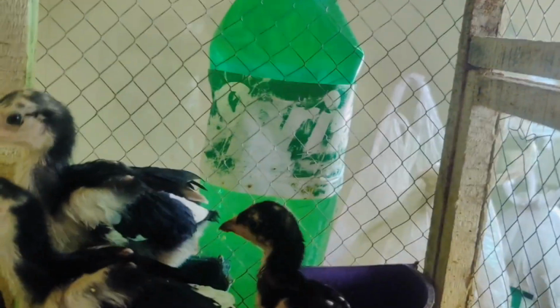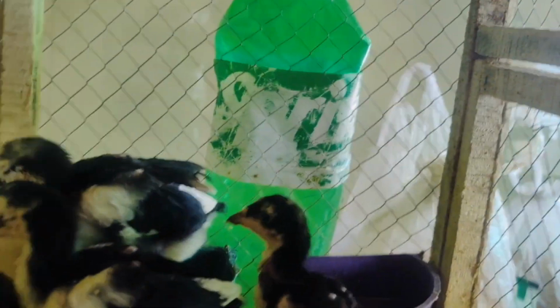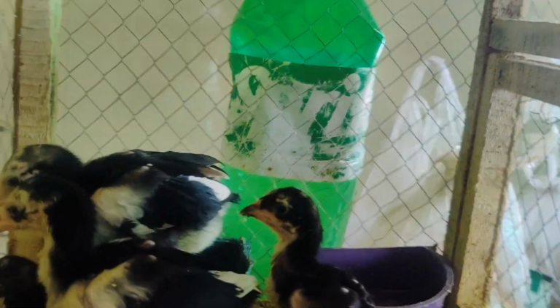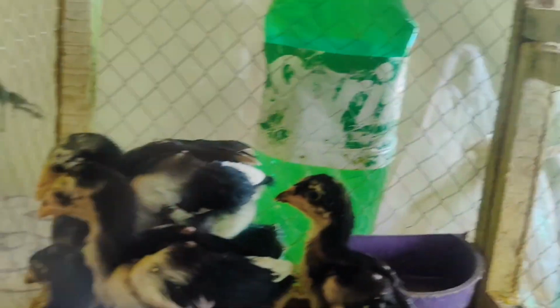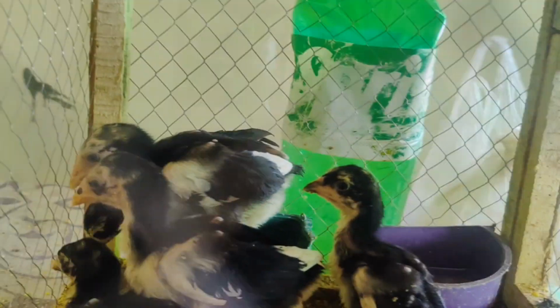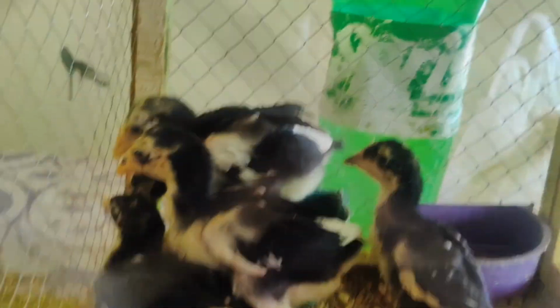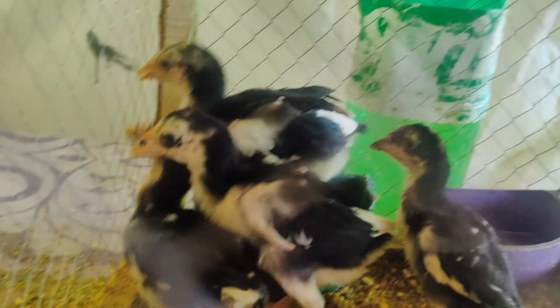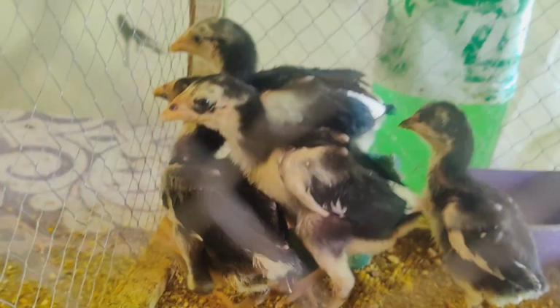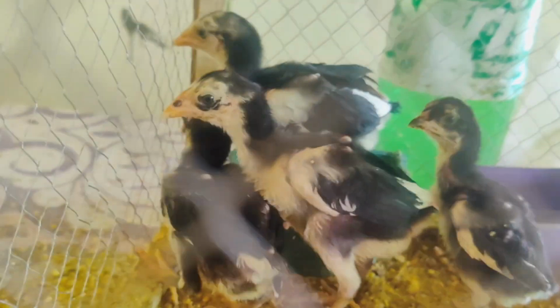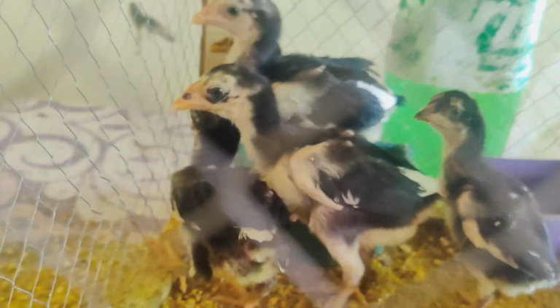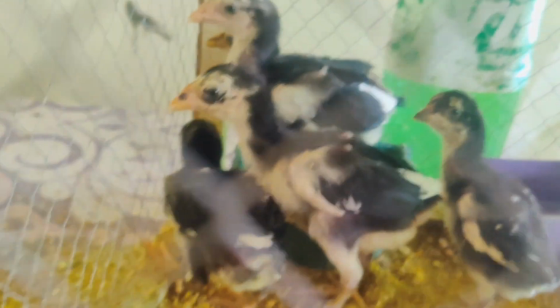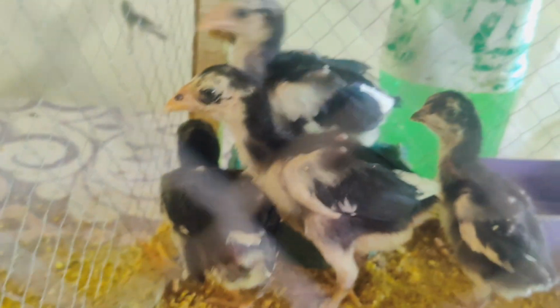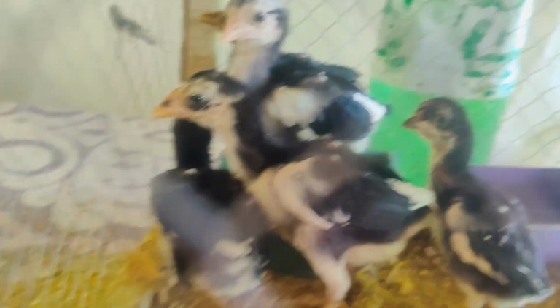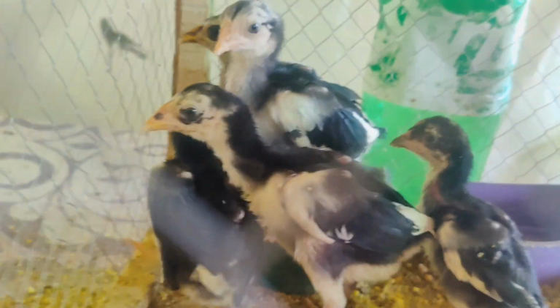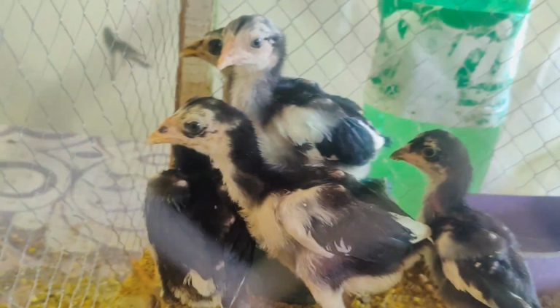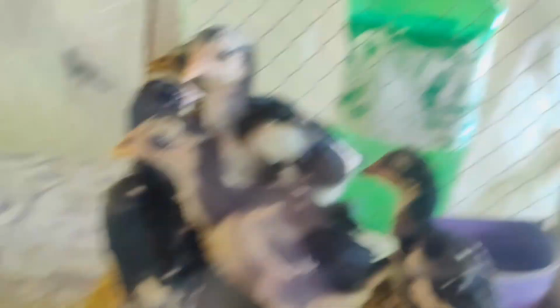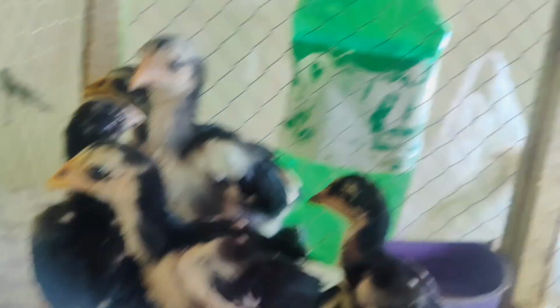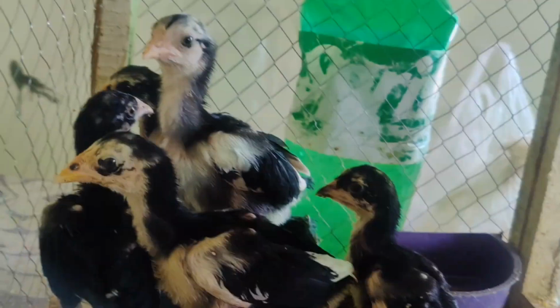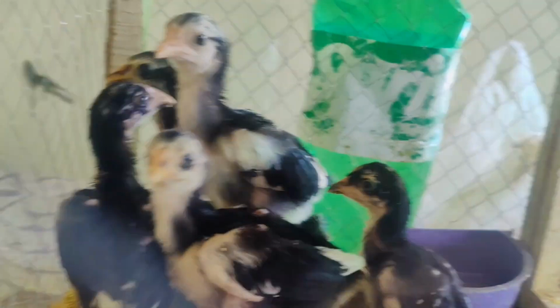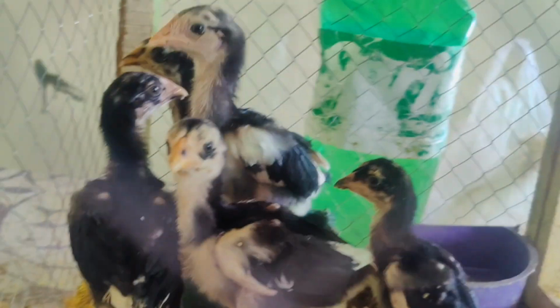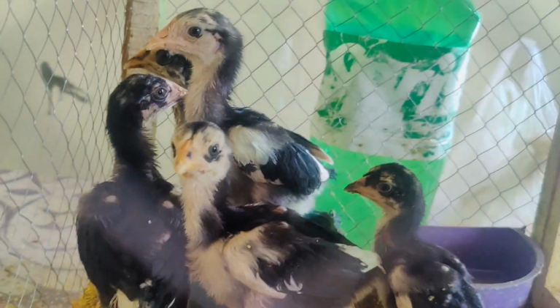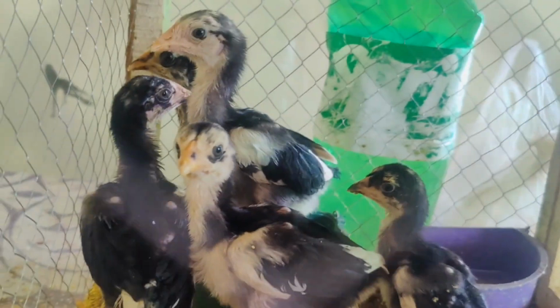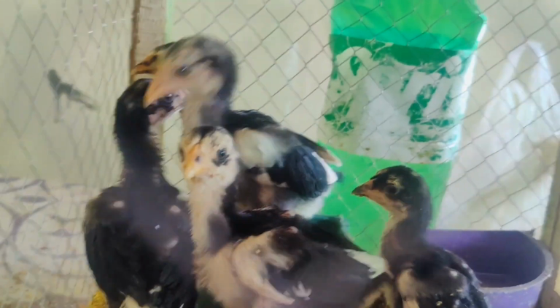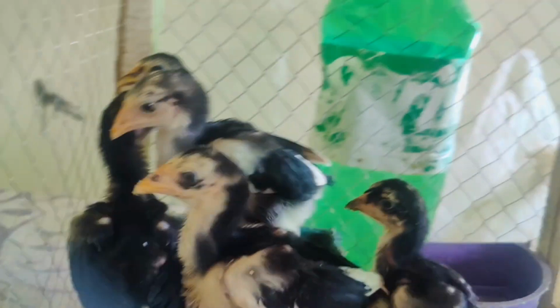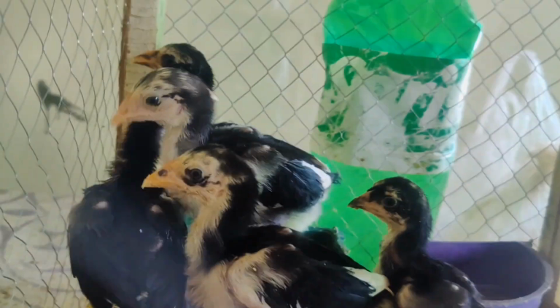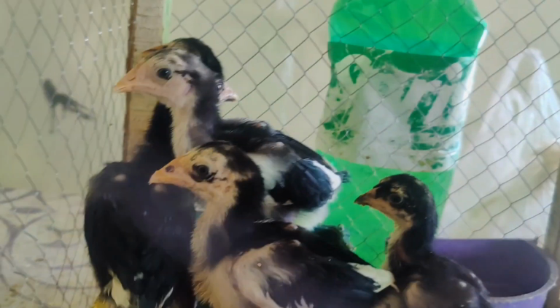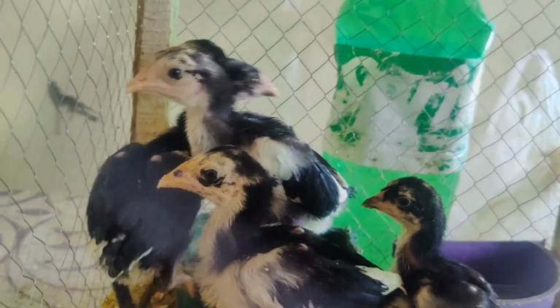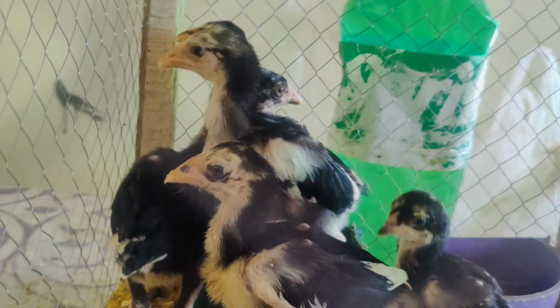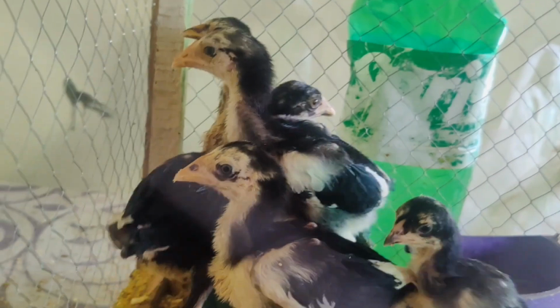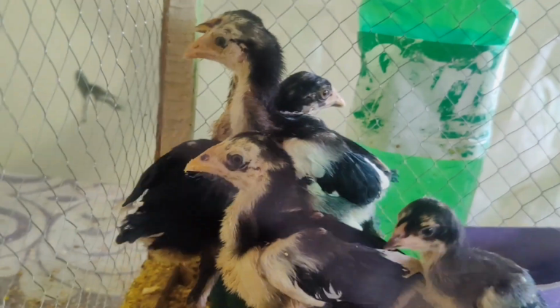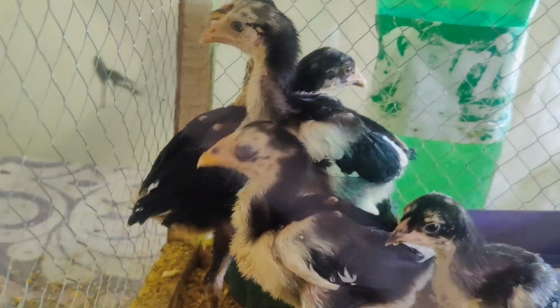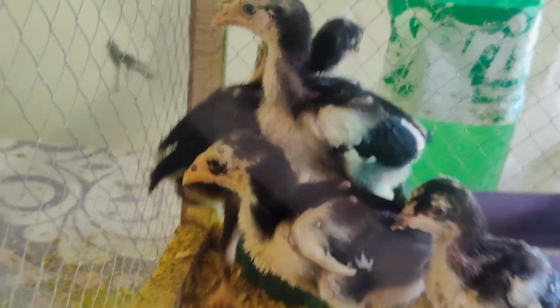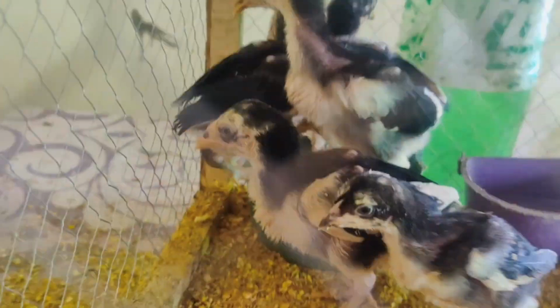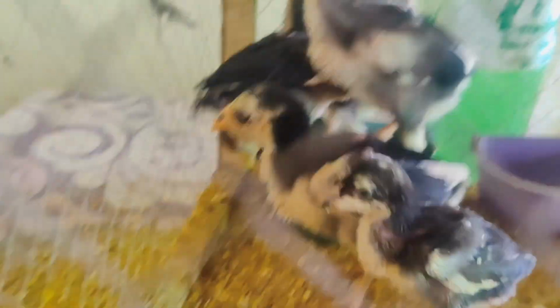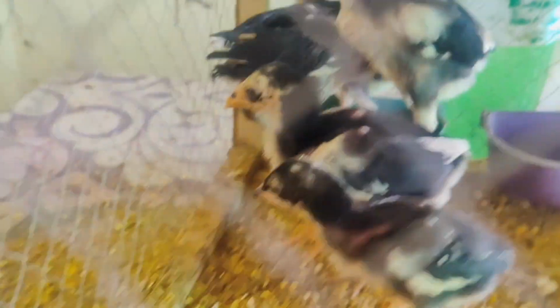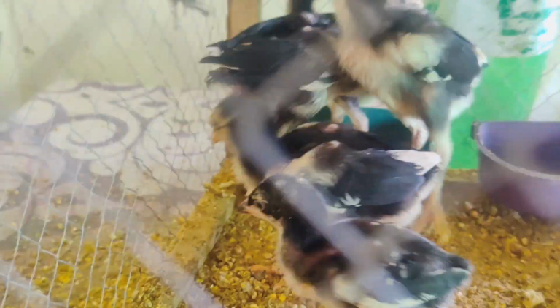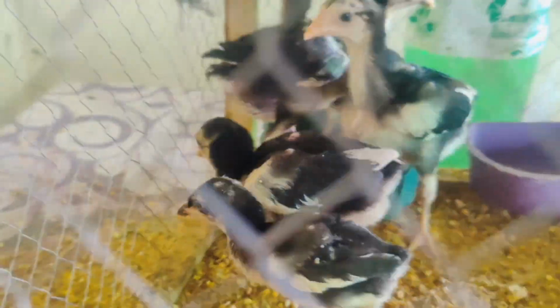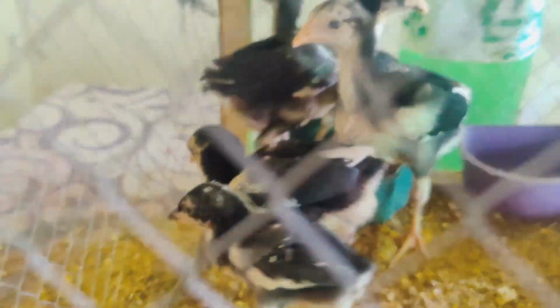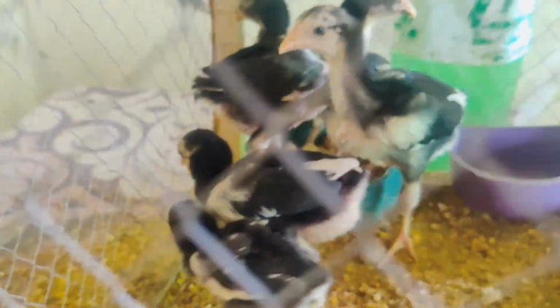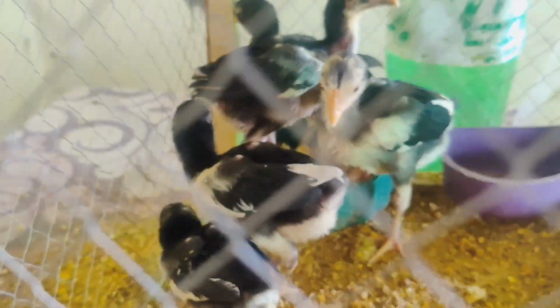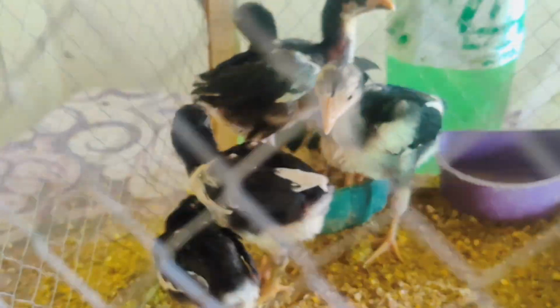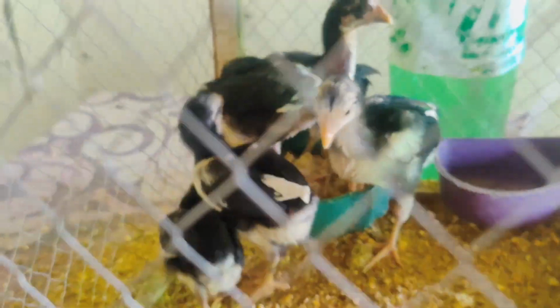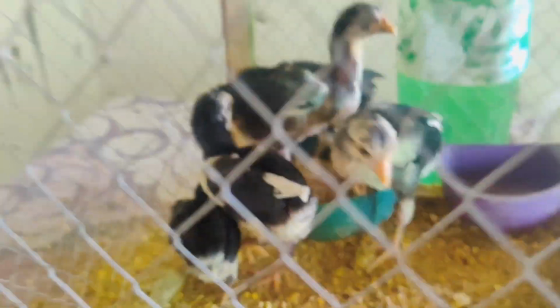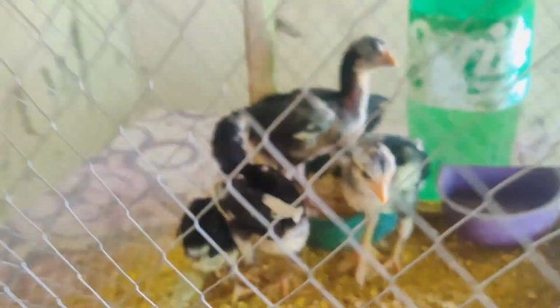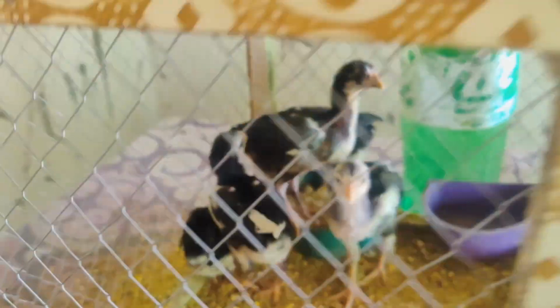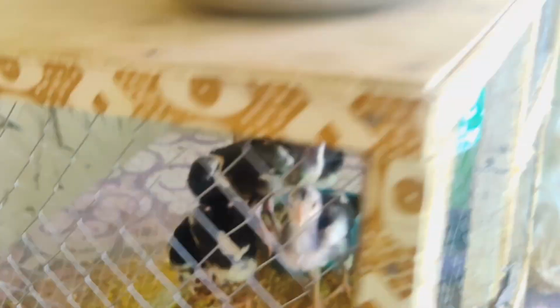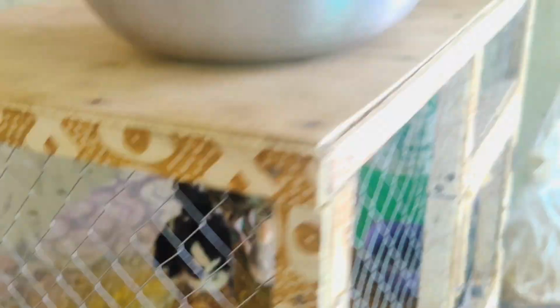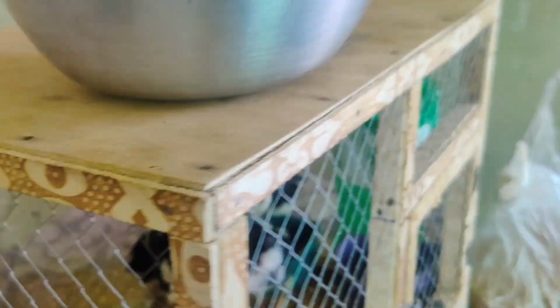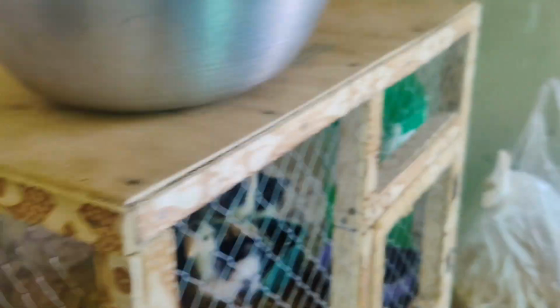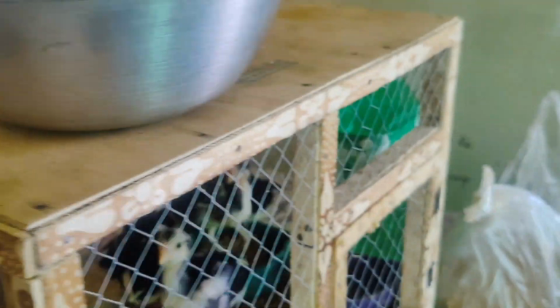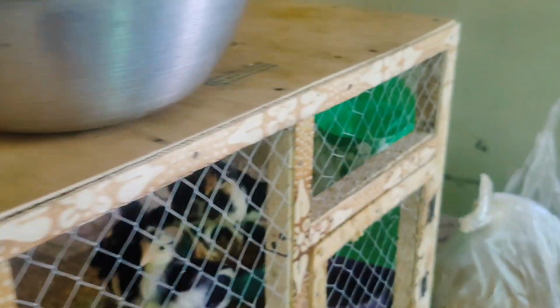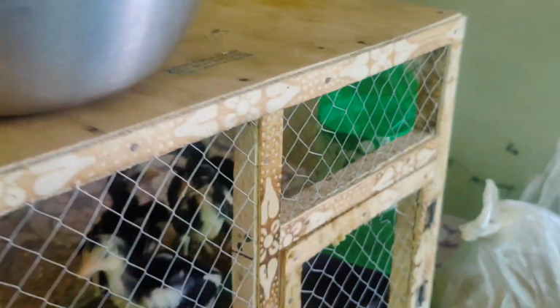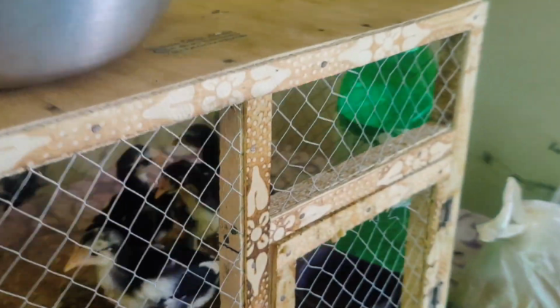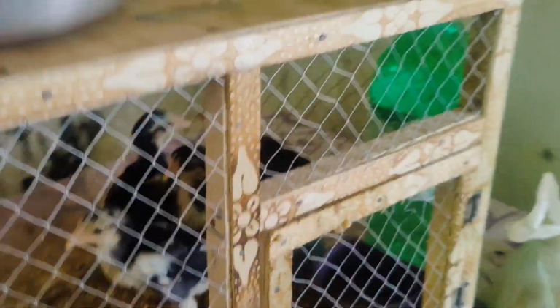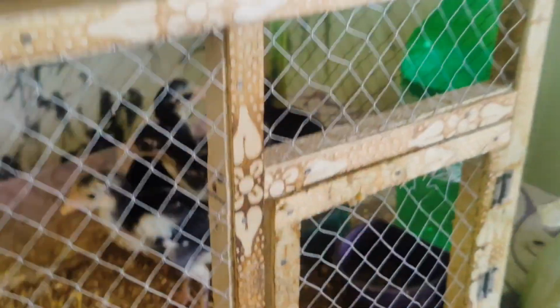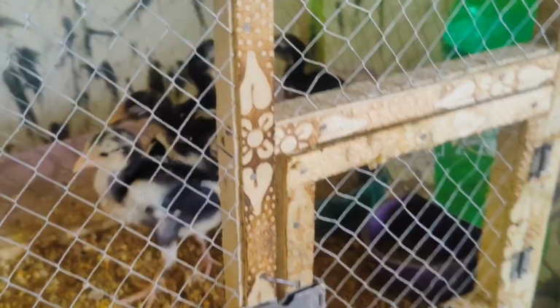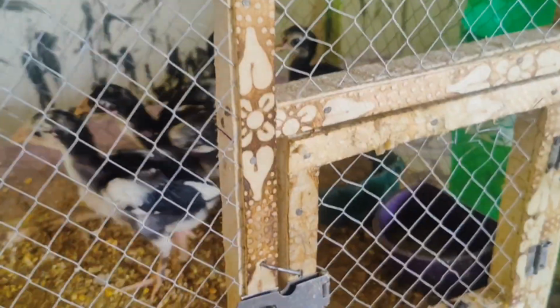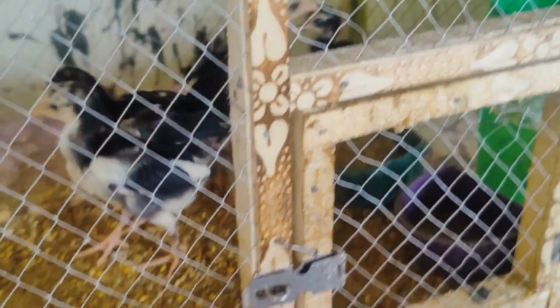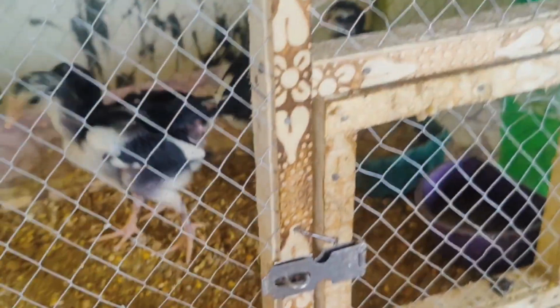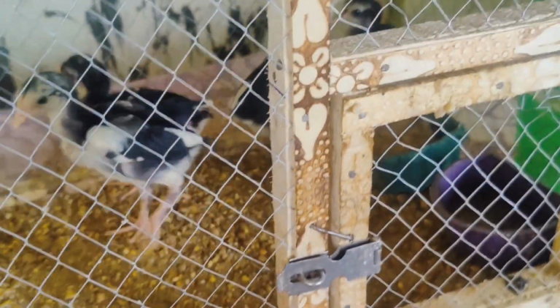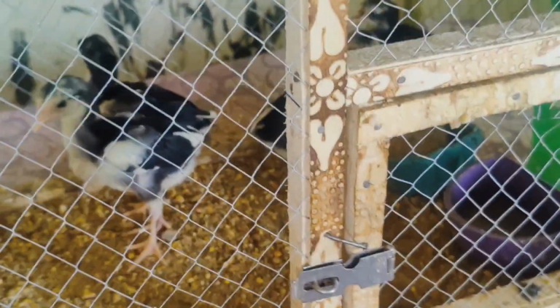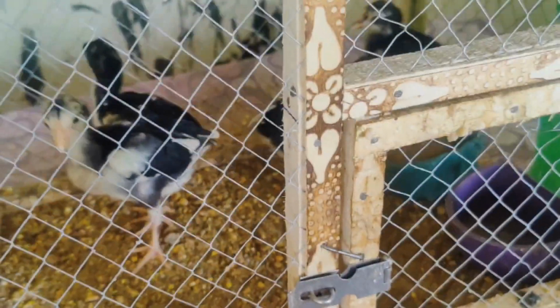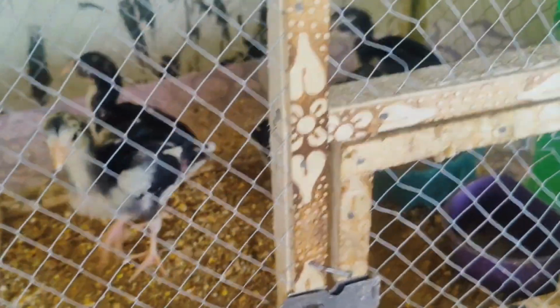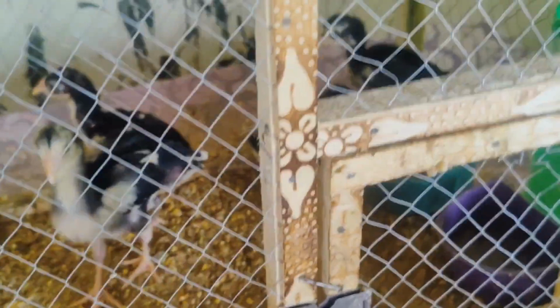We will make a check. Now we will check this box and show the chicks as well.